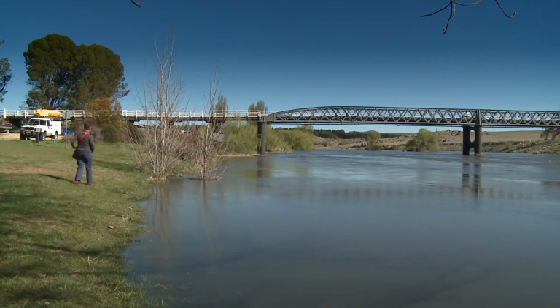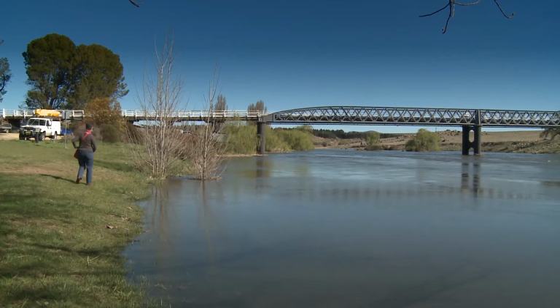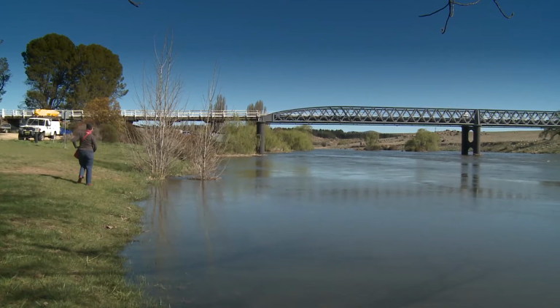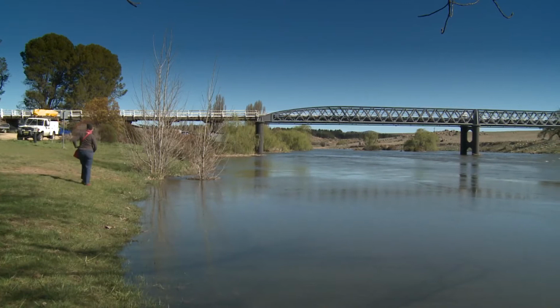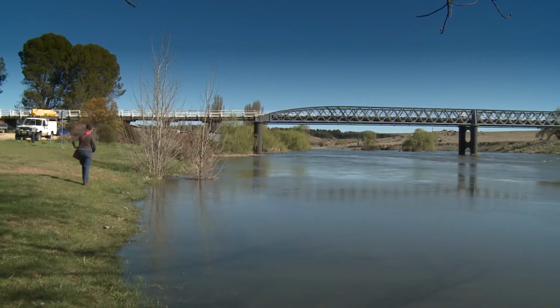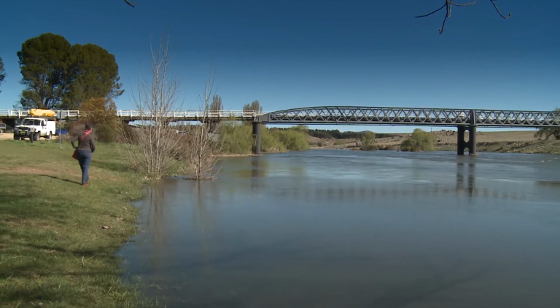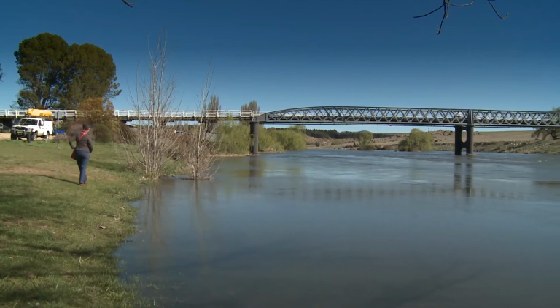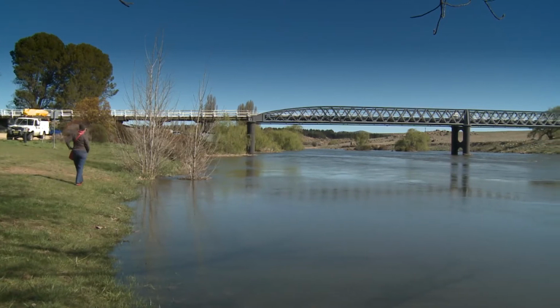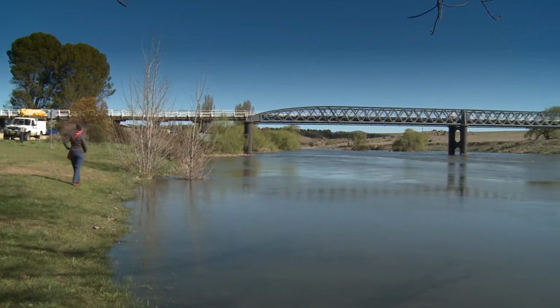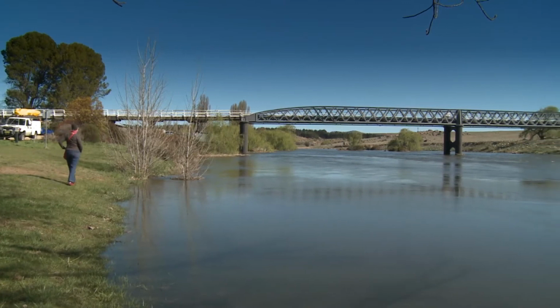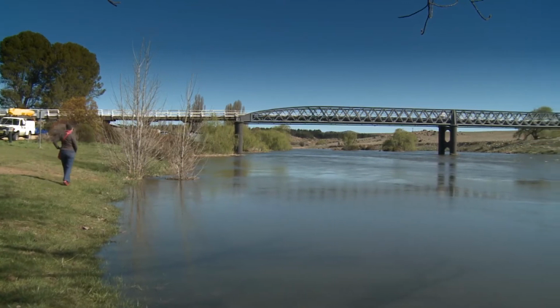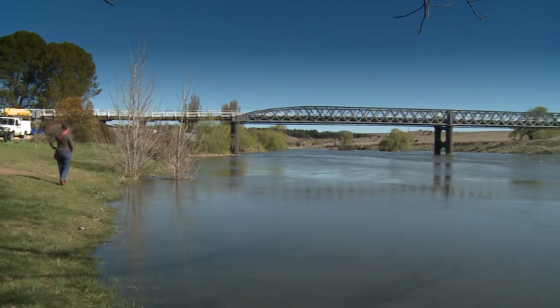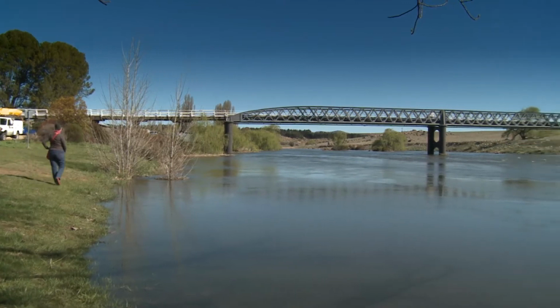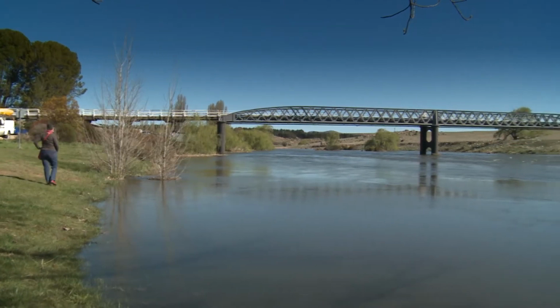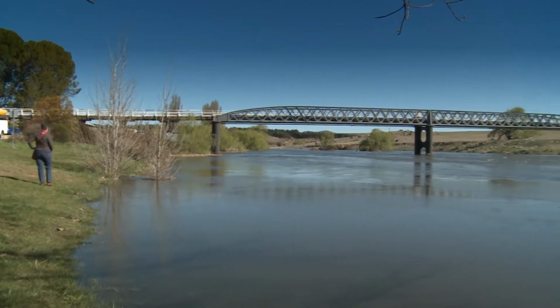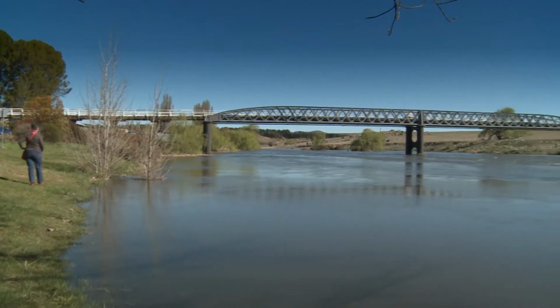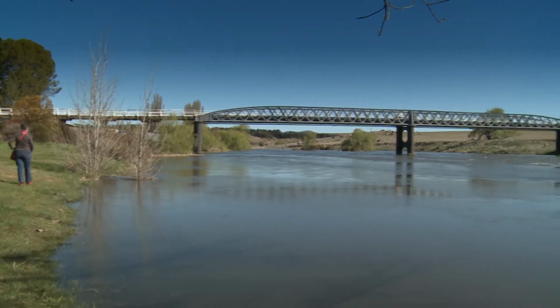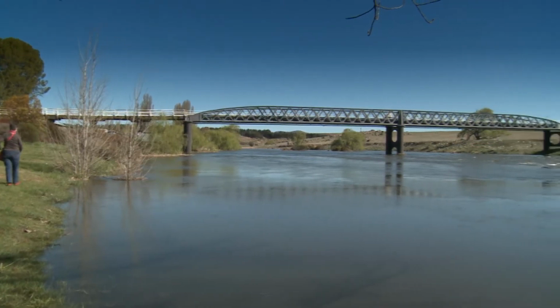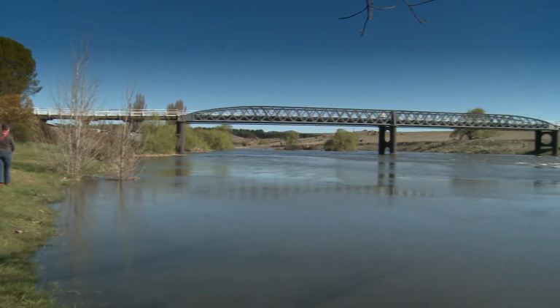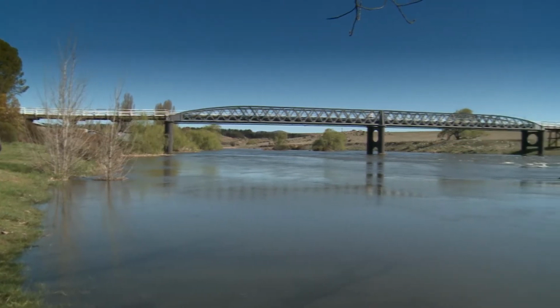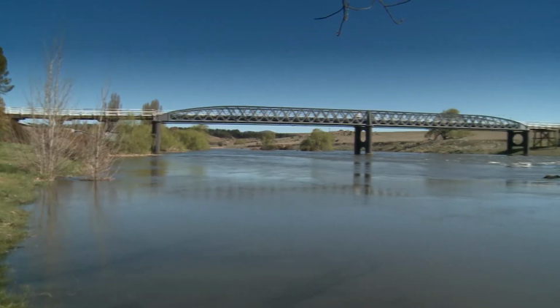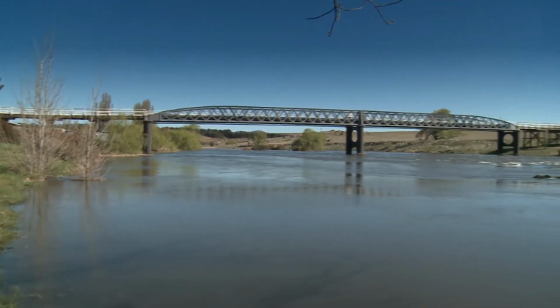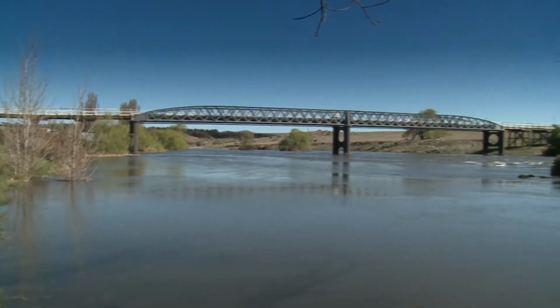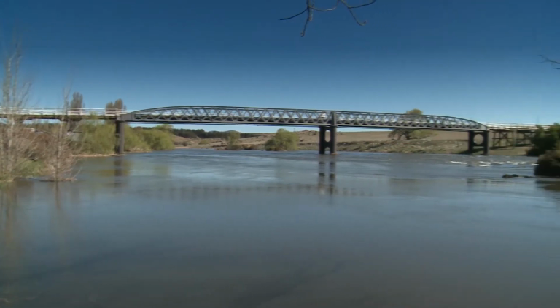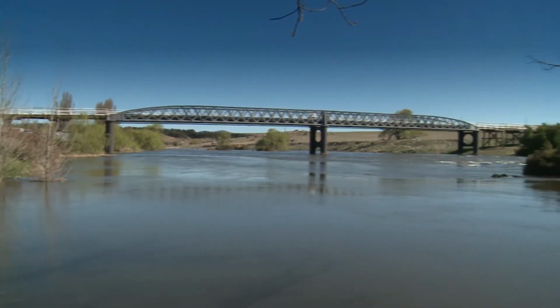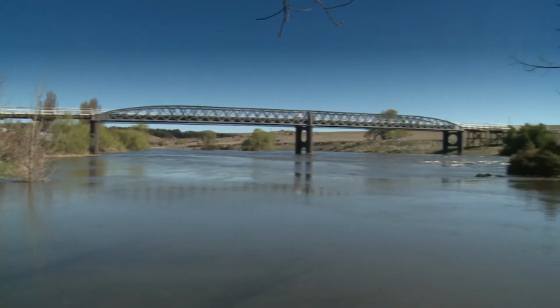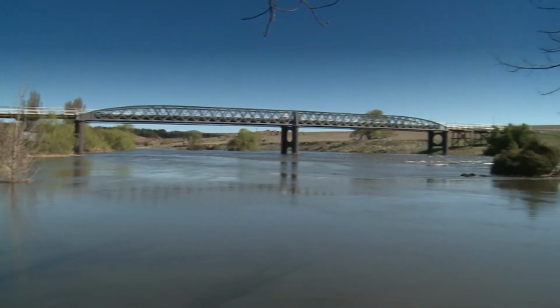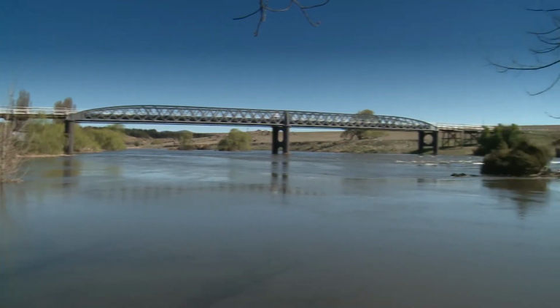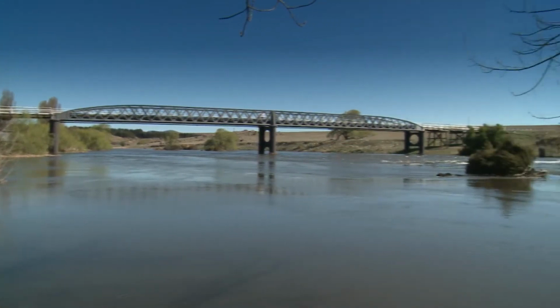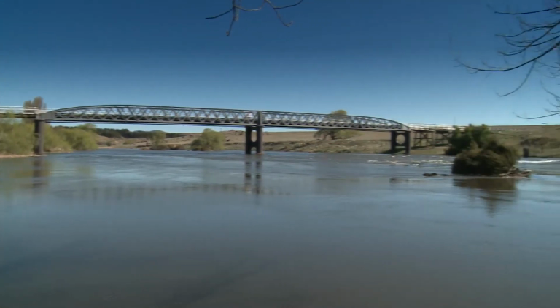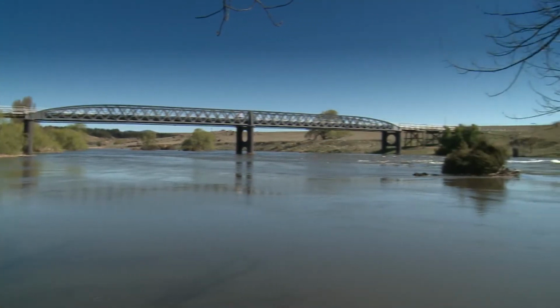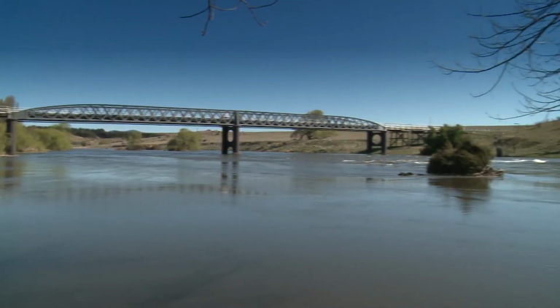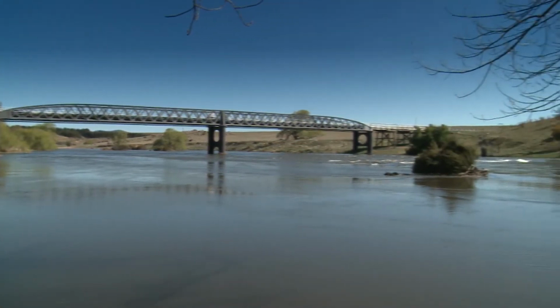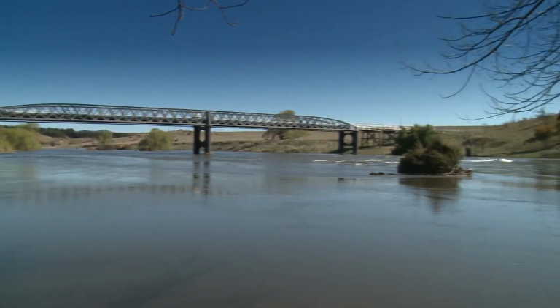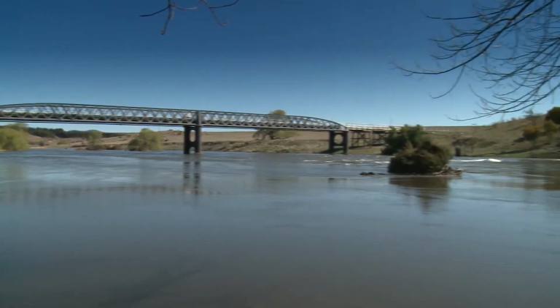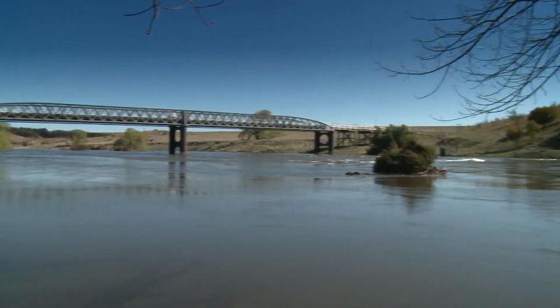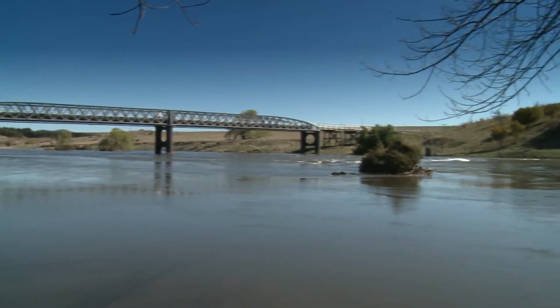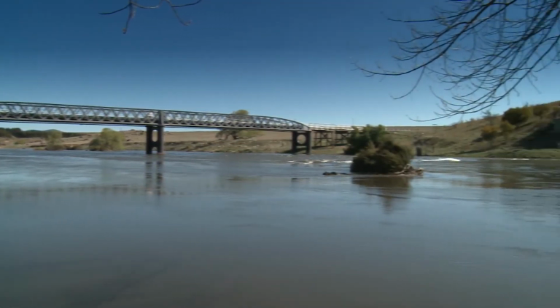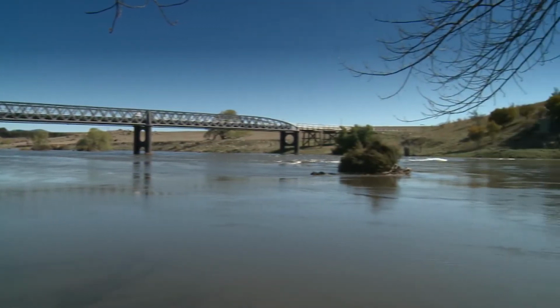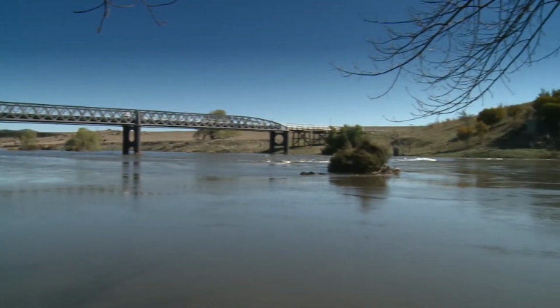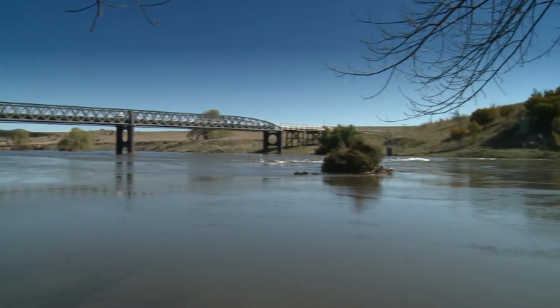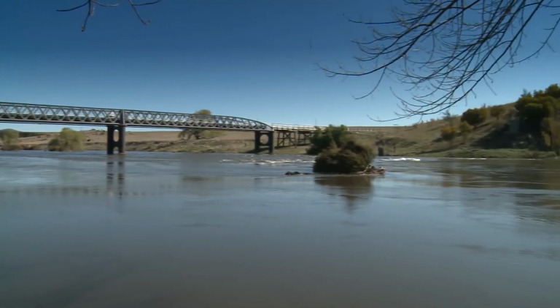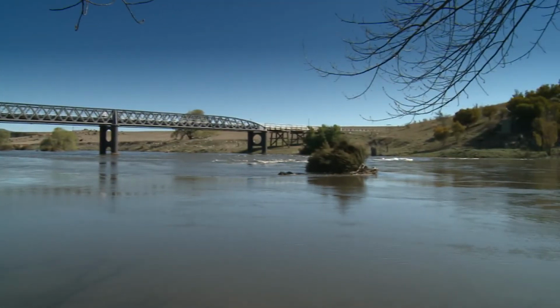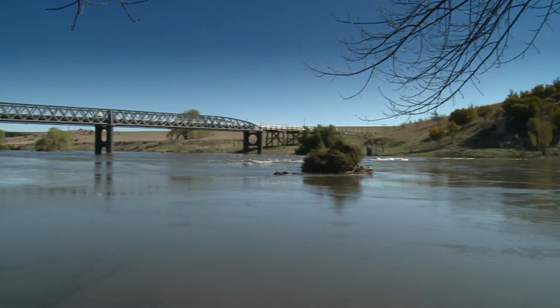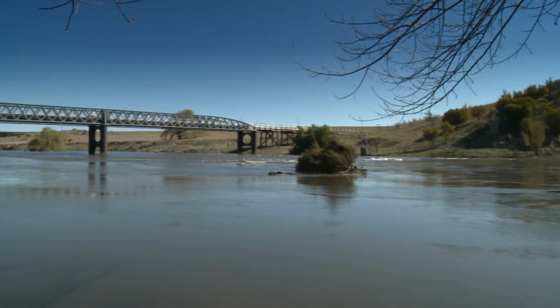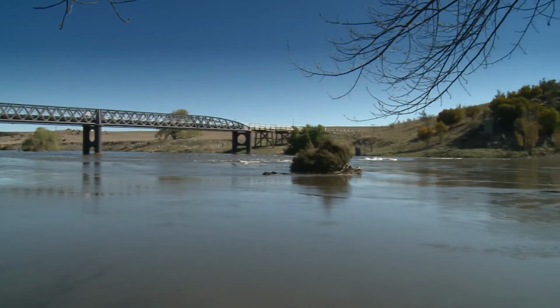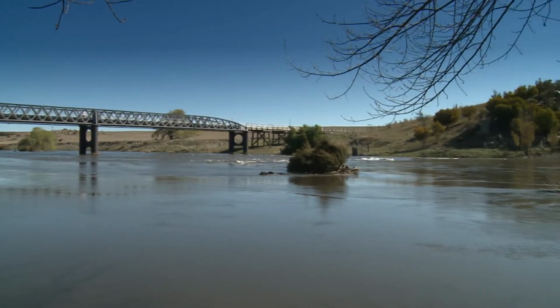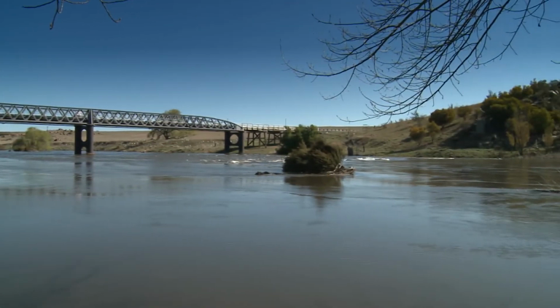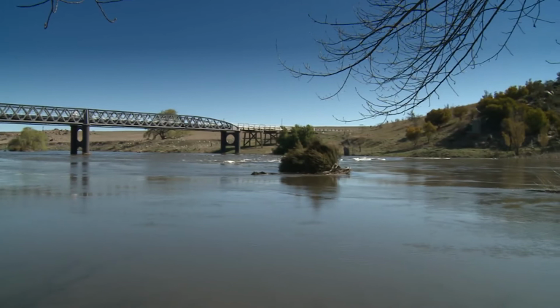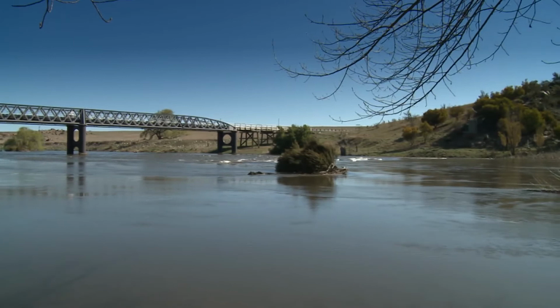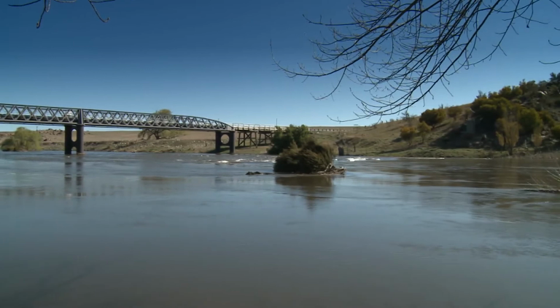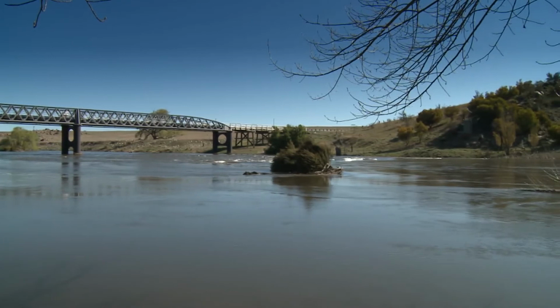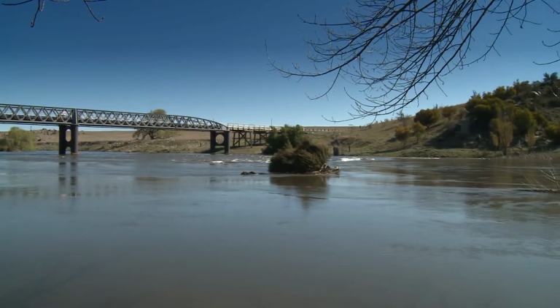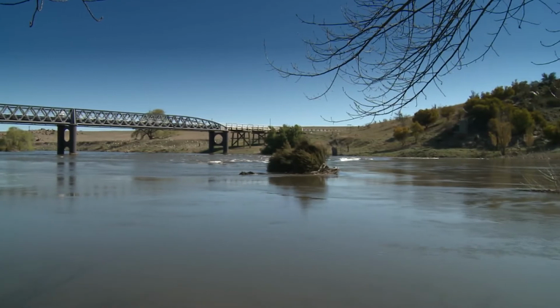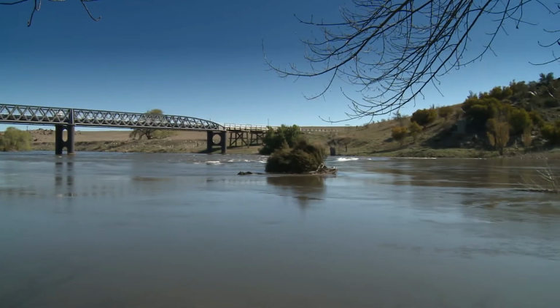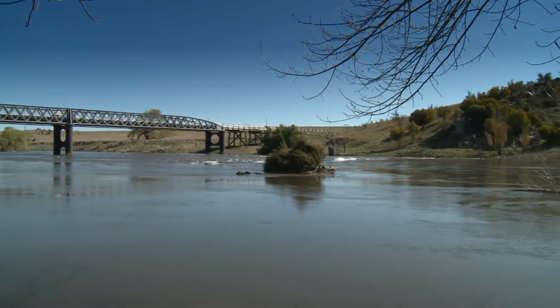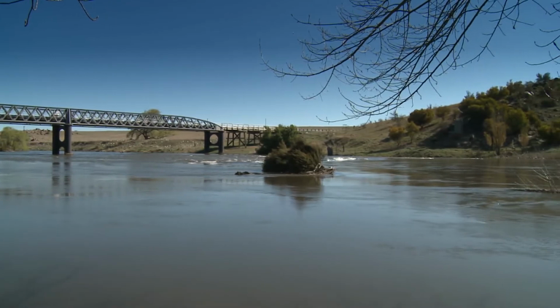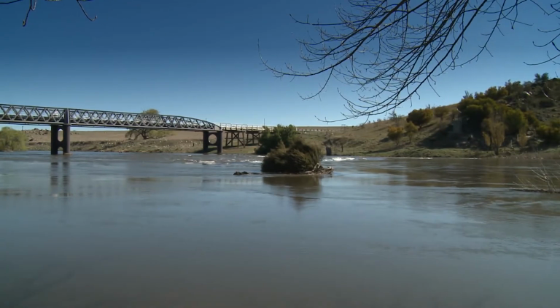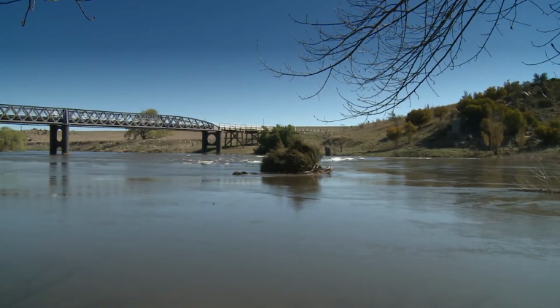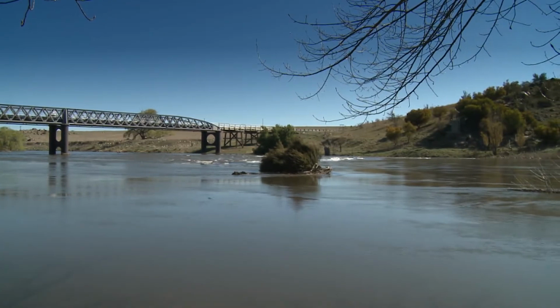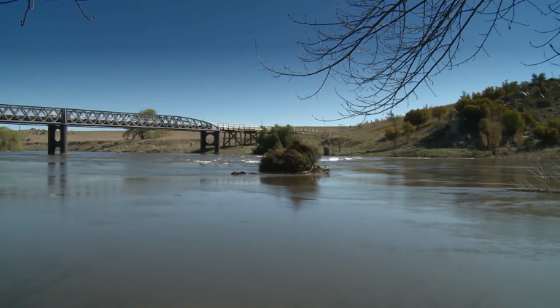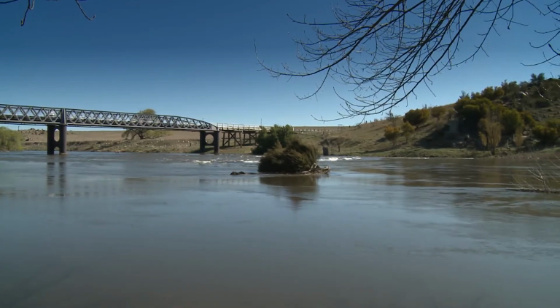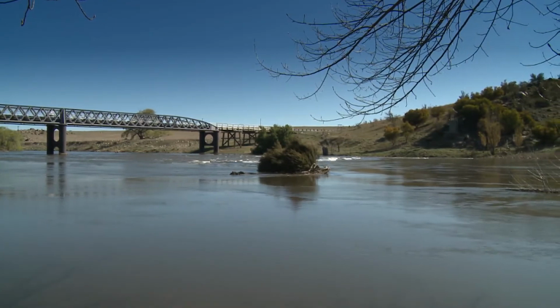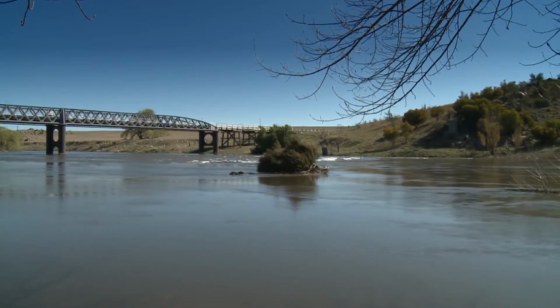The Snowy River is raging once again thanks to an agreement by the New South Wales, Victorian, and Australian Governments.